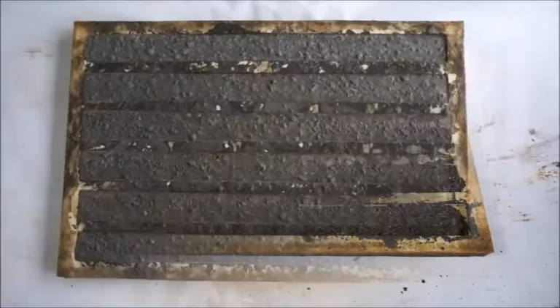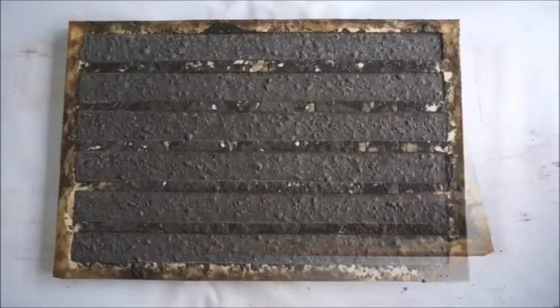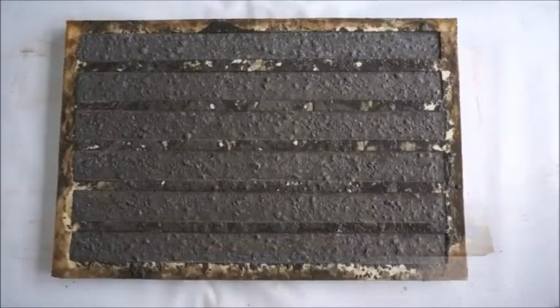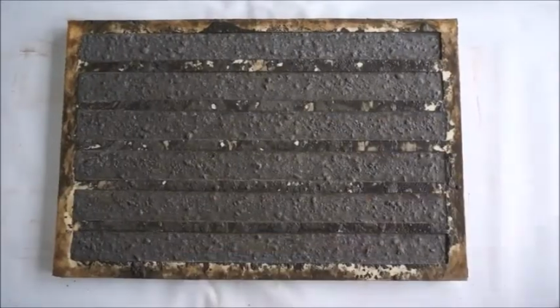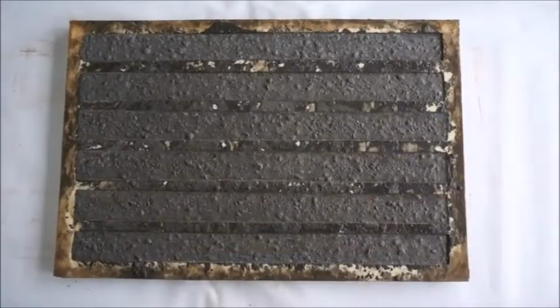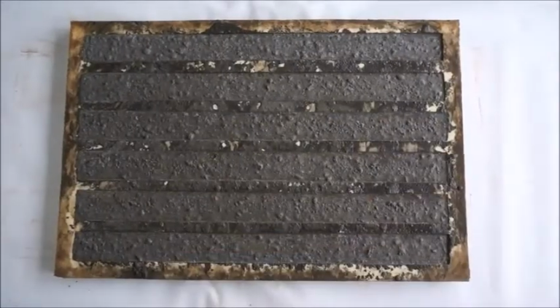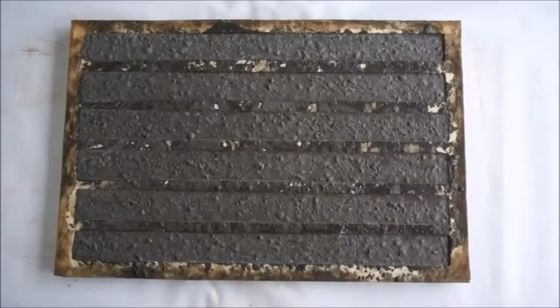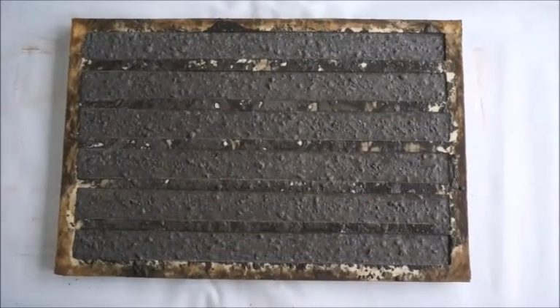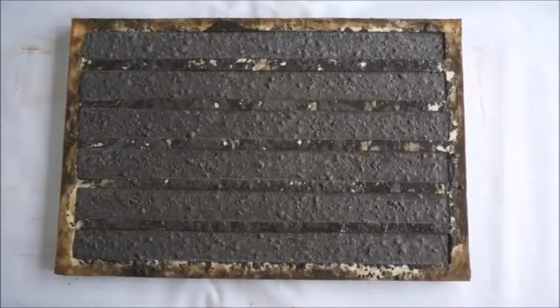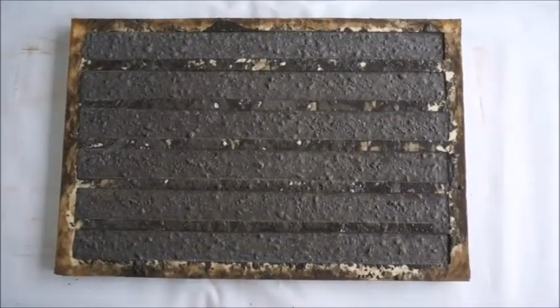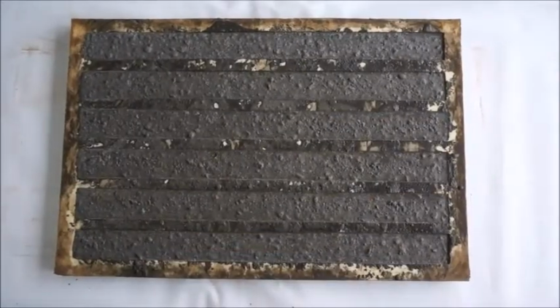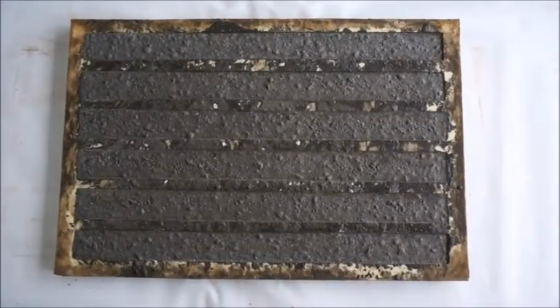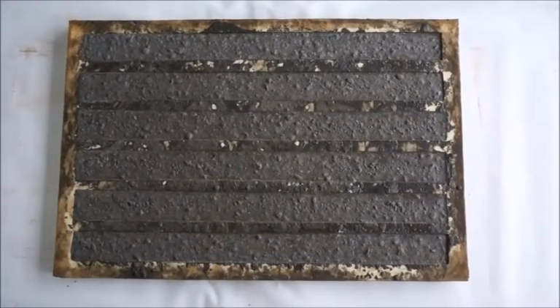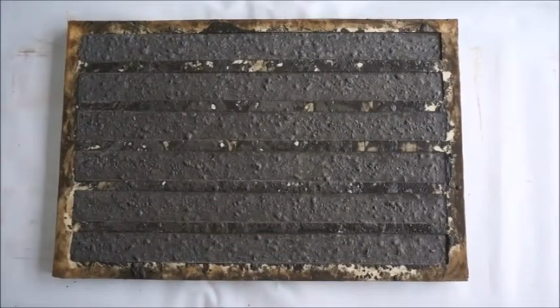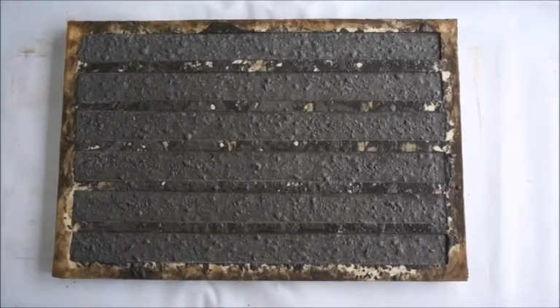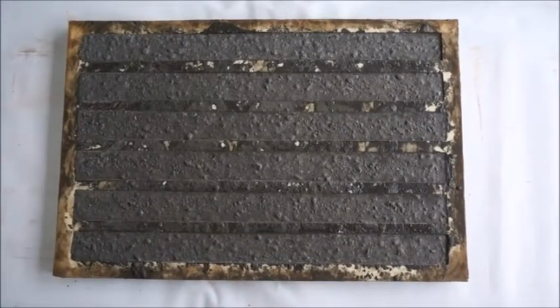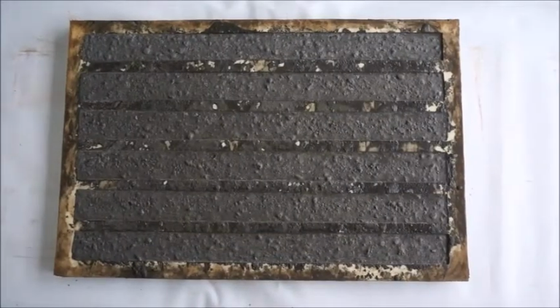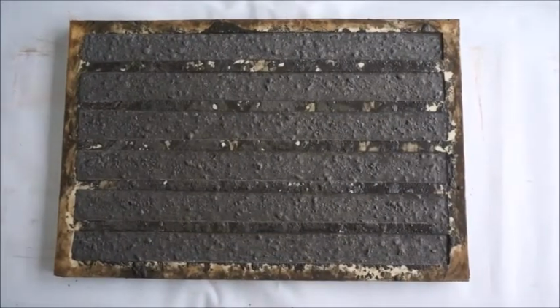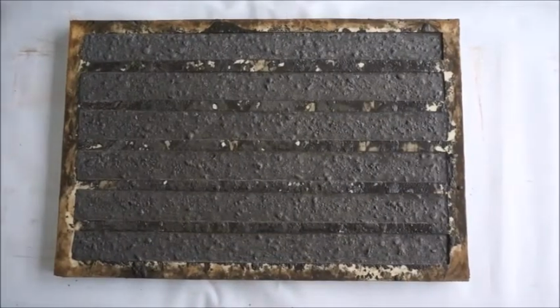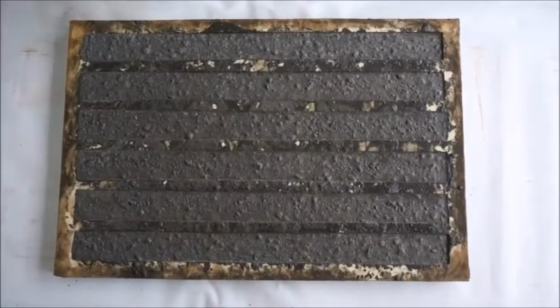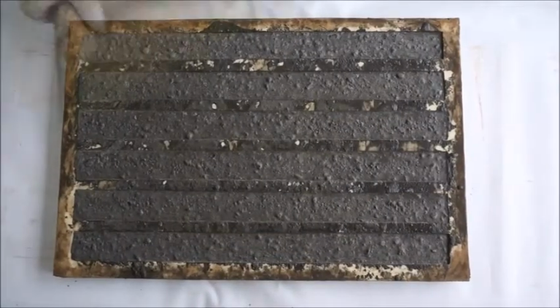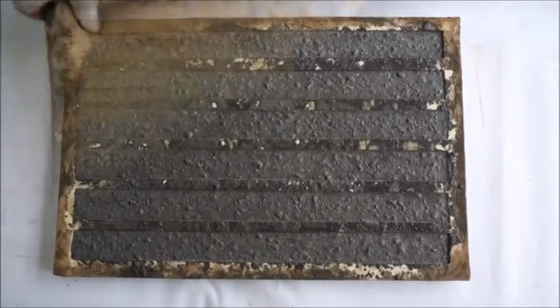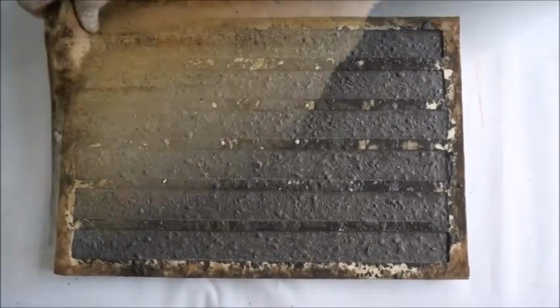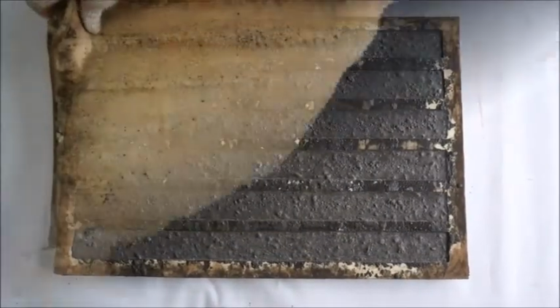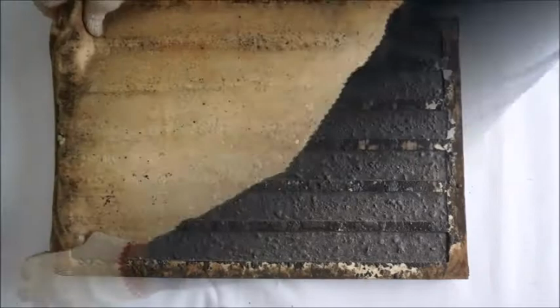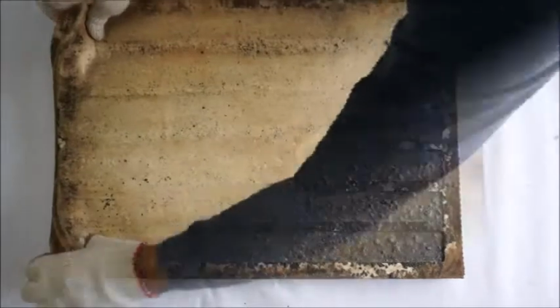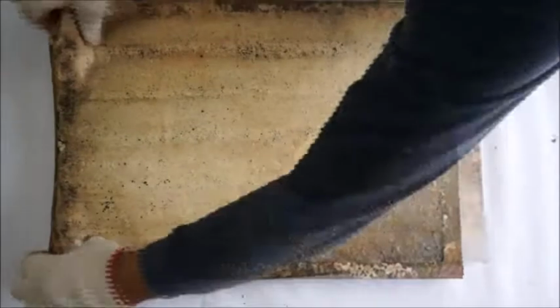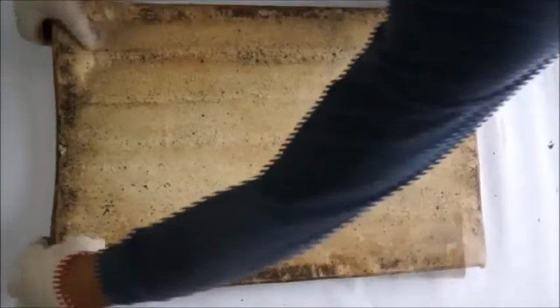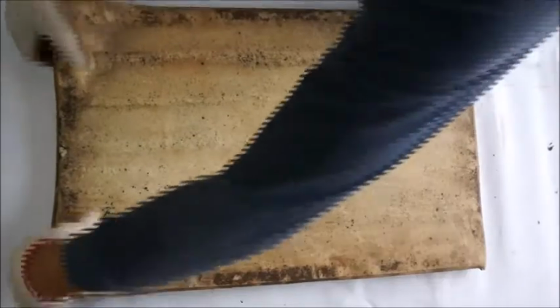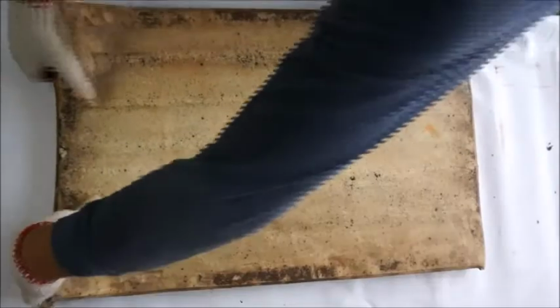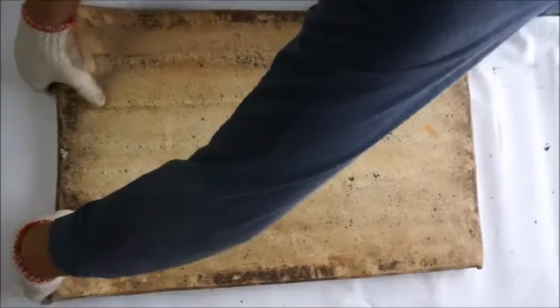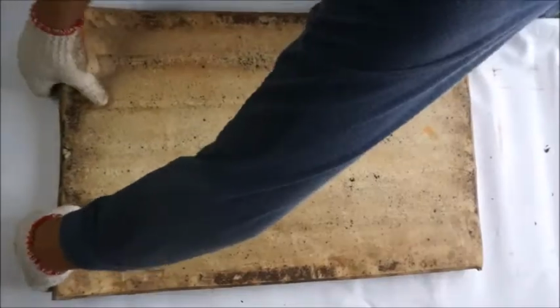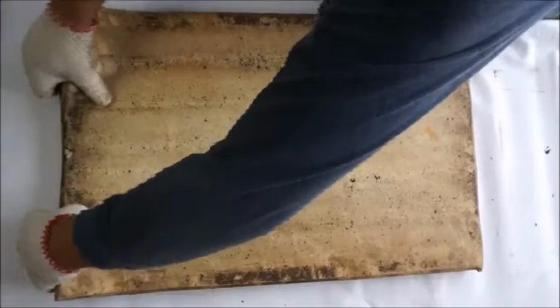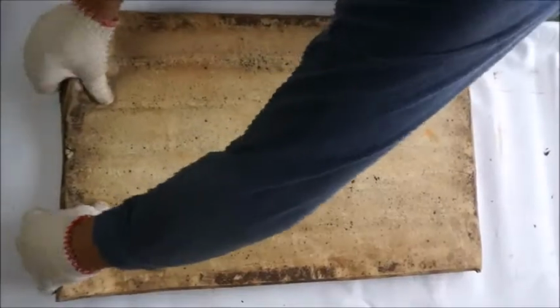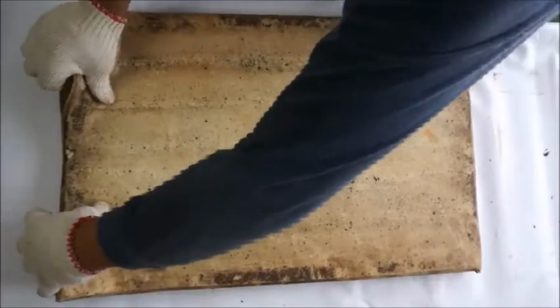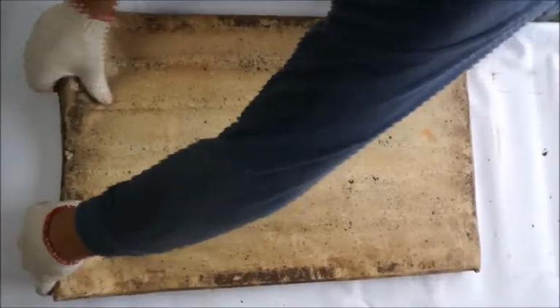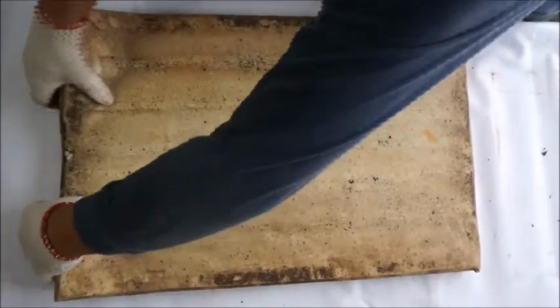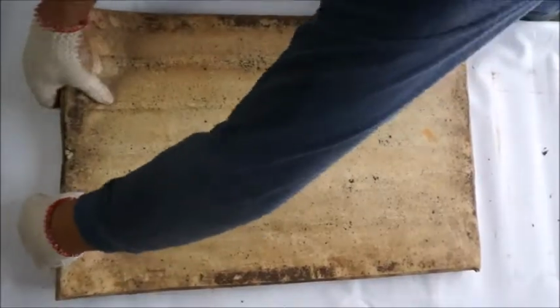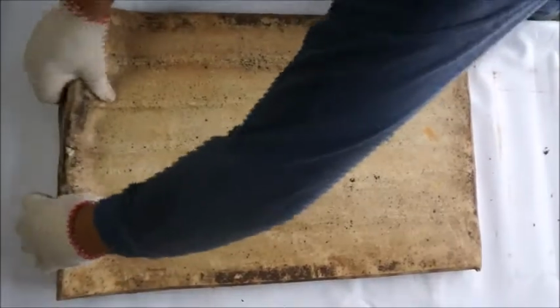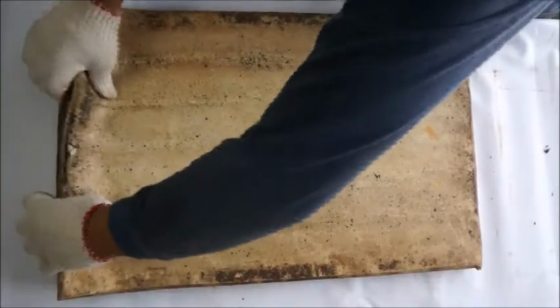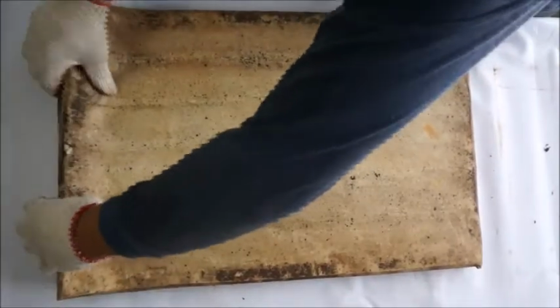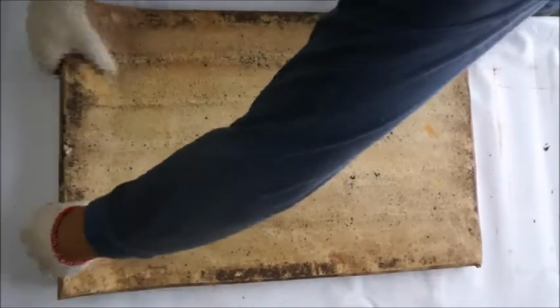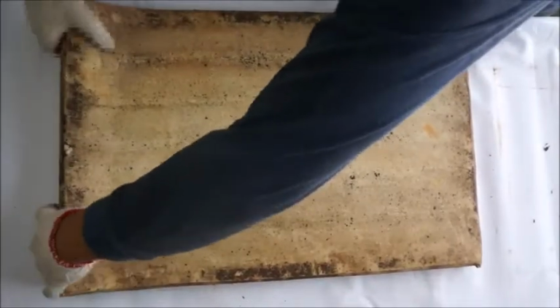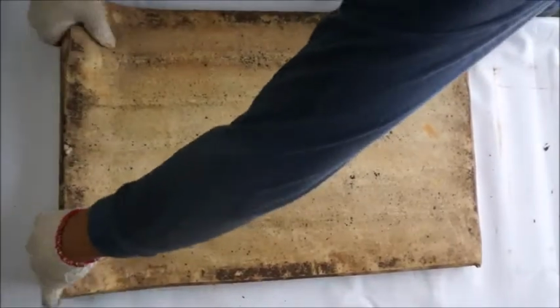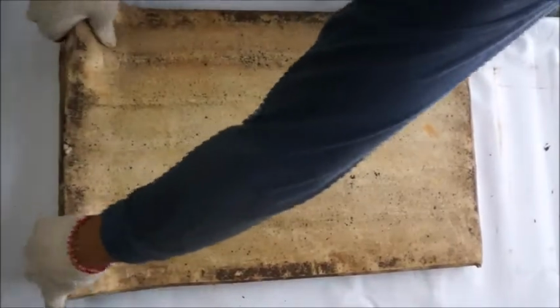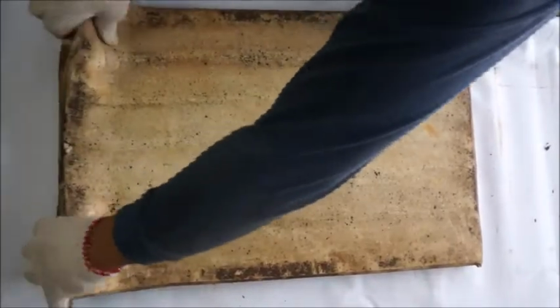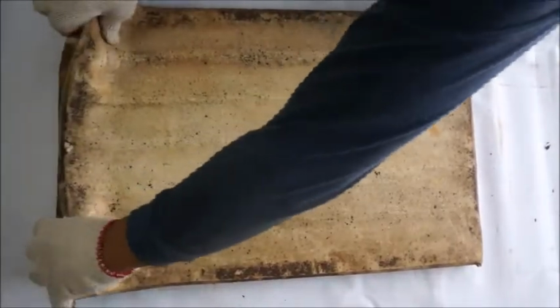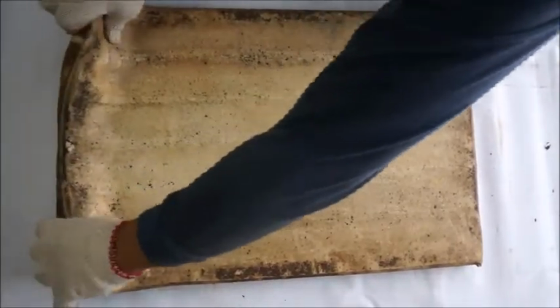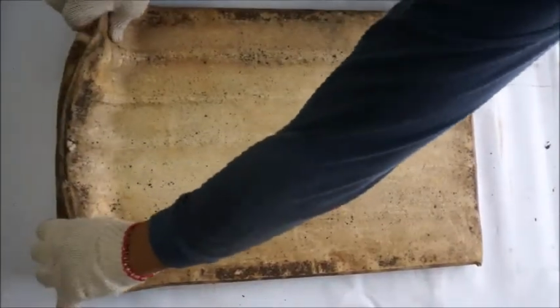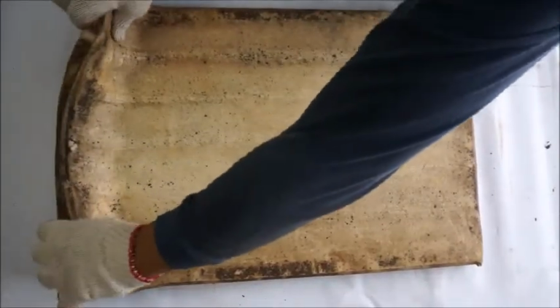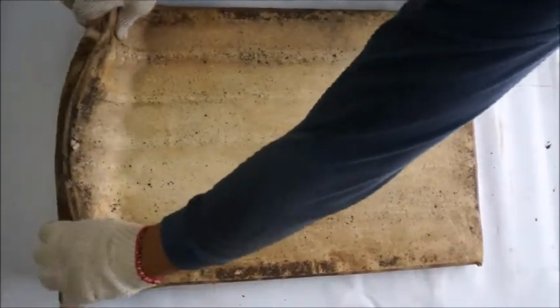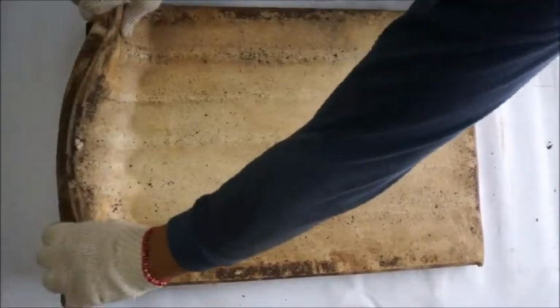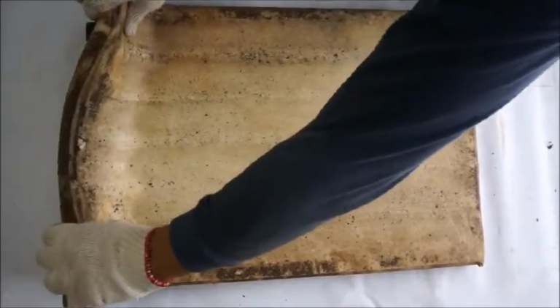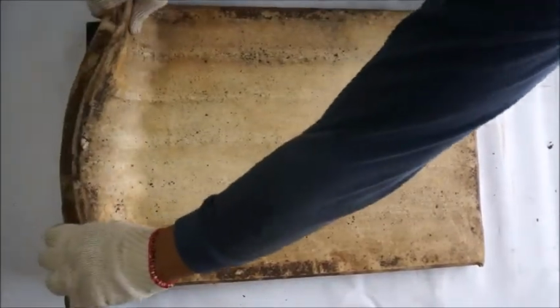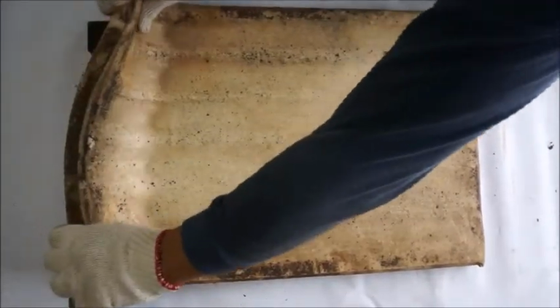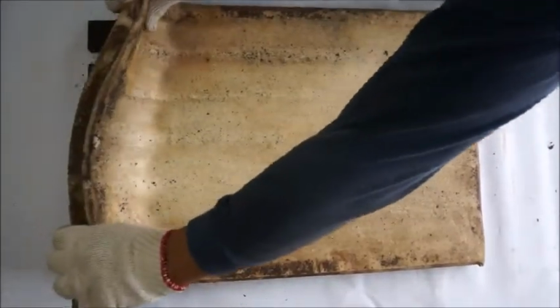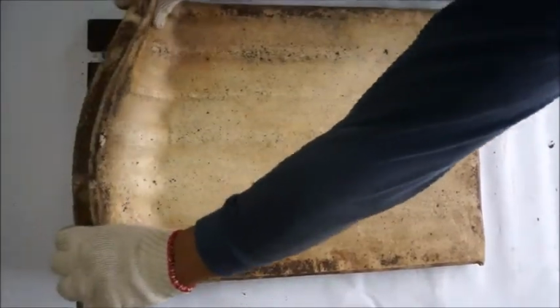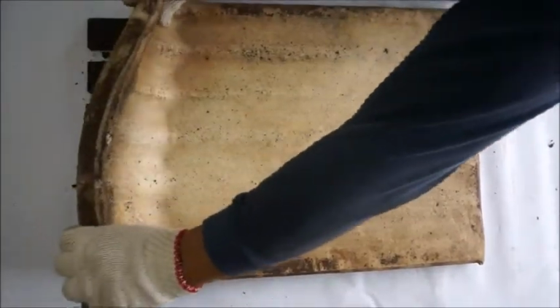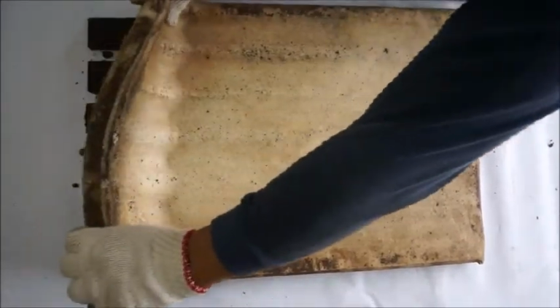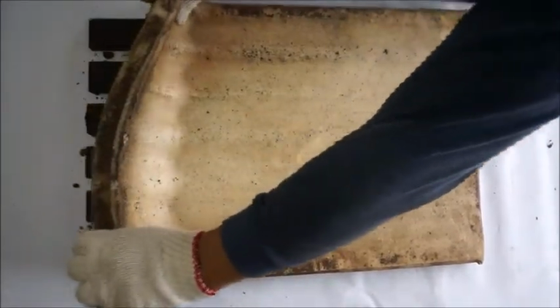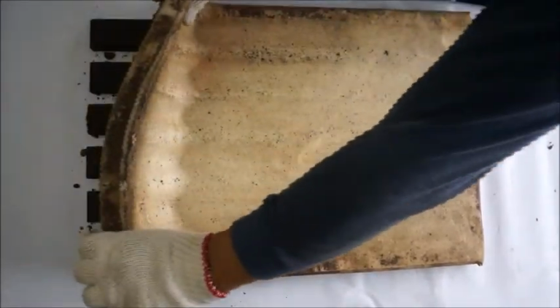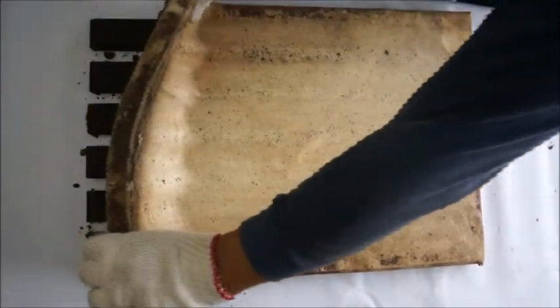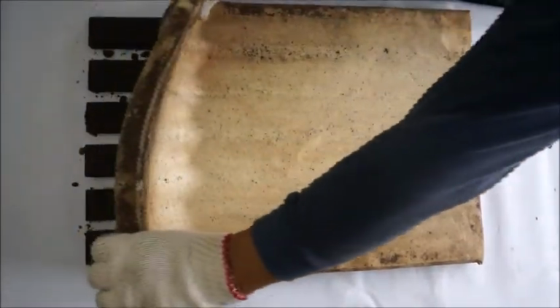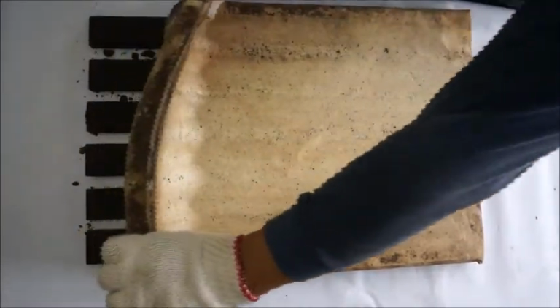After 24 hours, the concrete has hardened and is ready to be demolded. Because we use rubber molds, demolding is a snap.